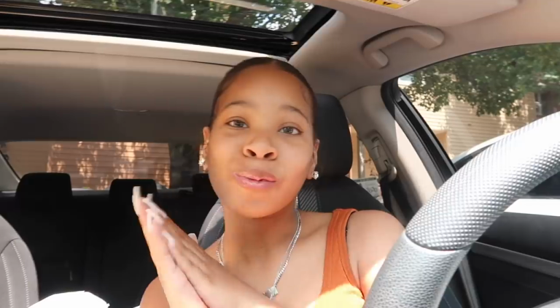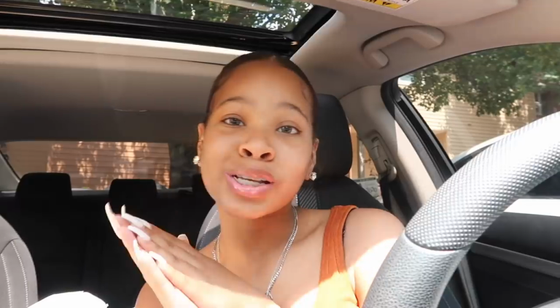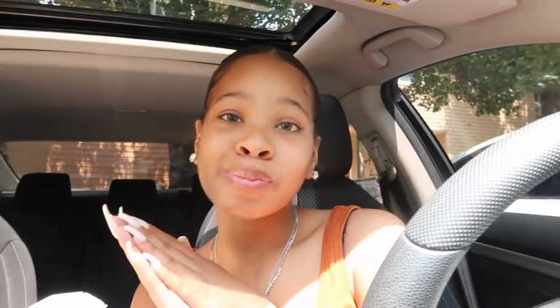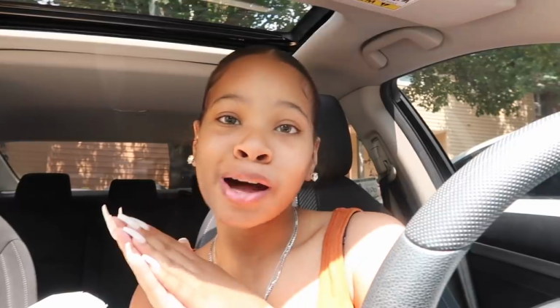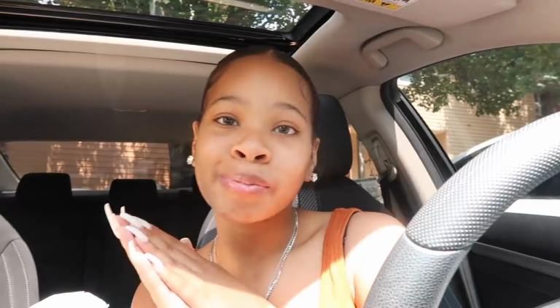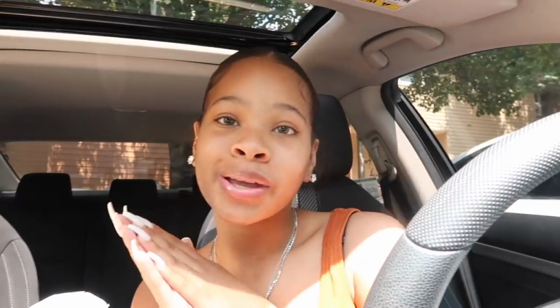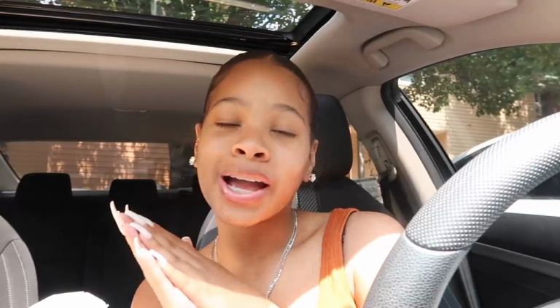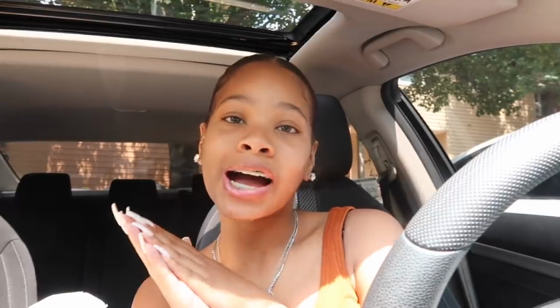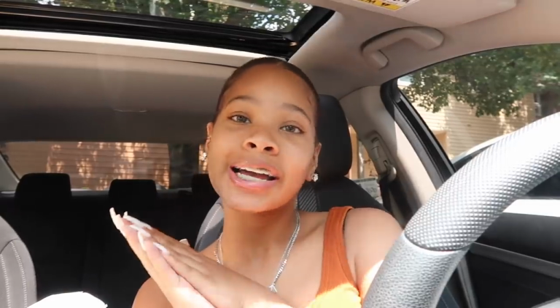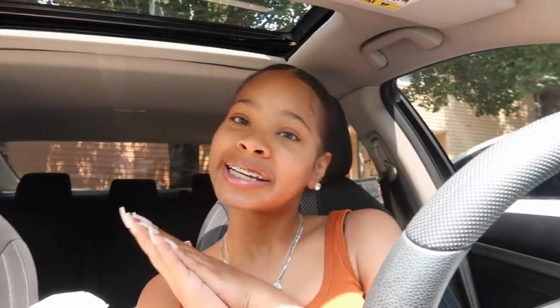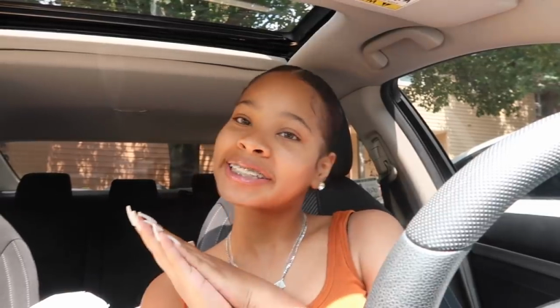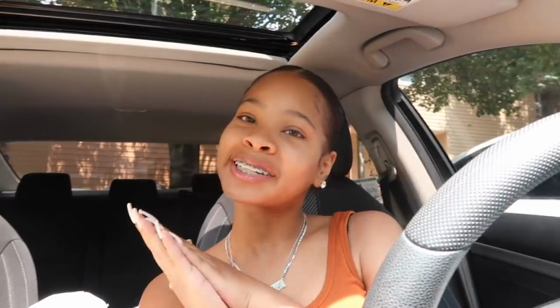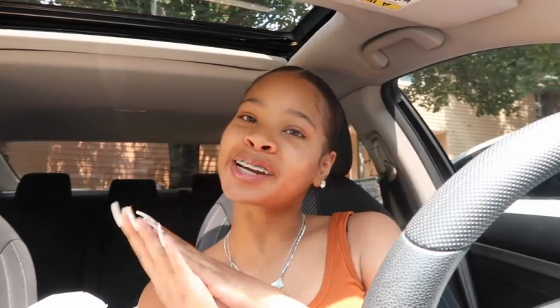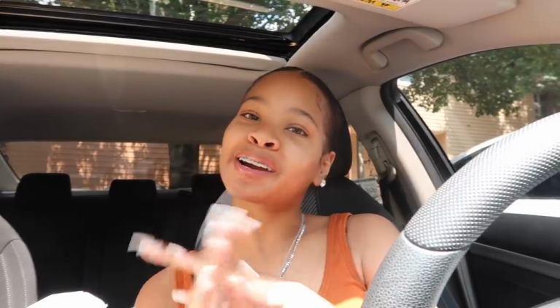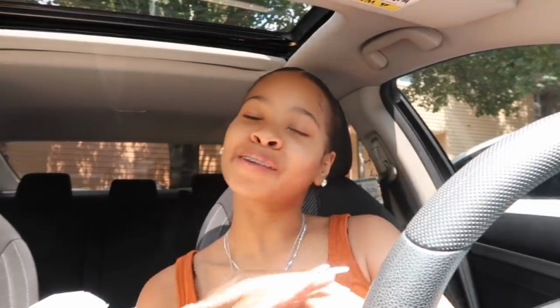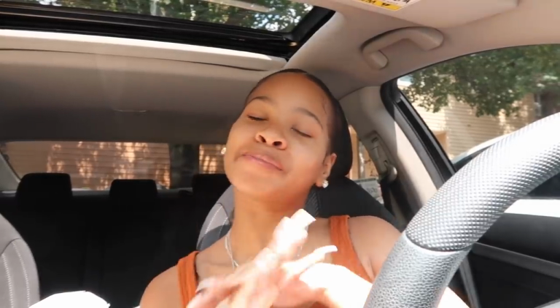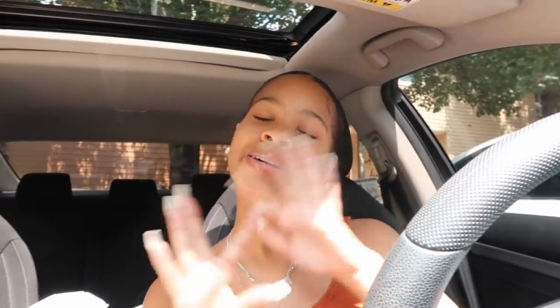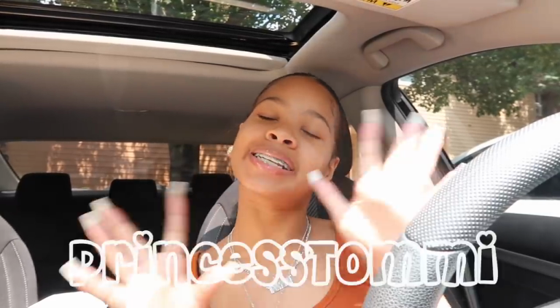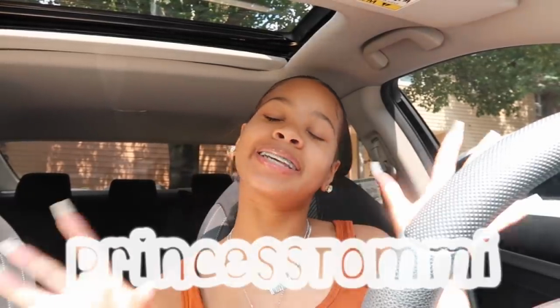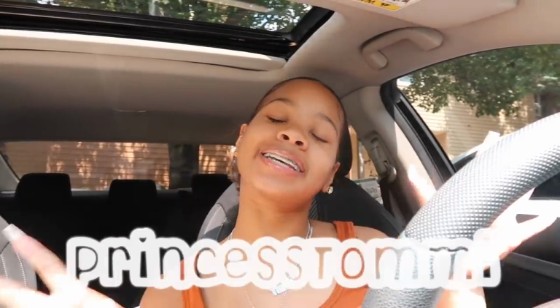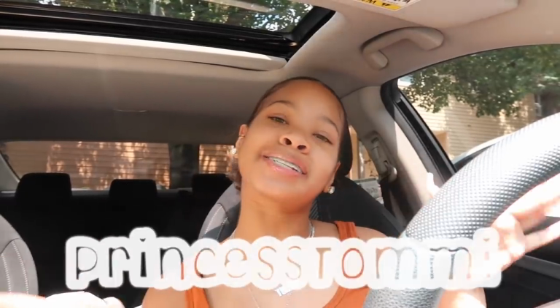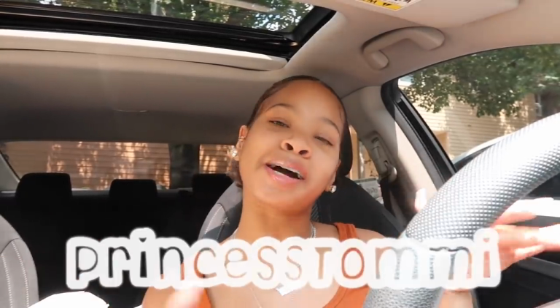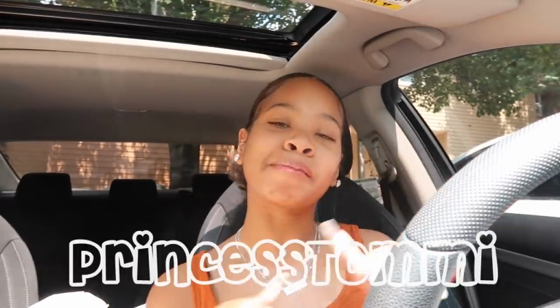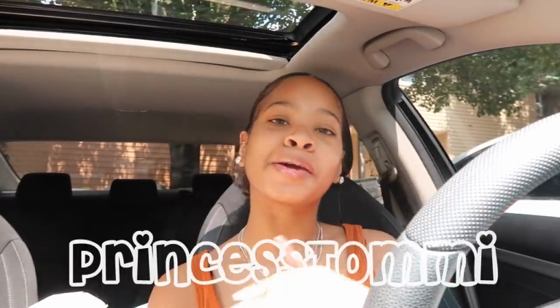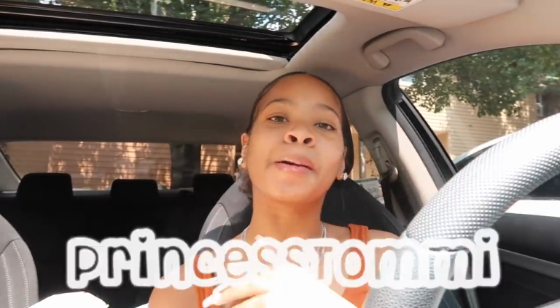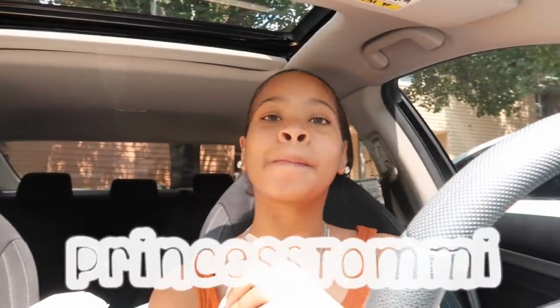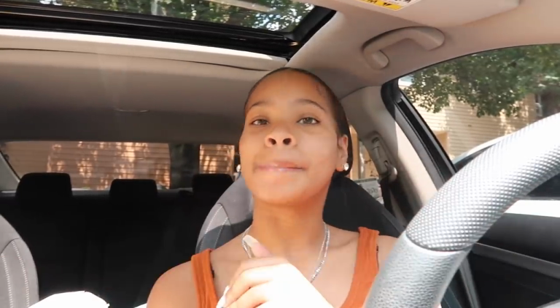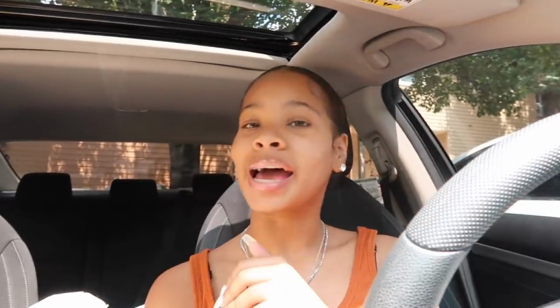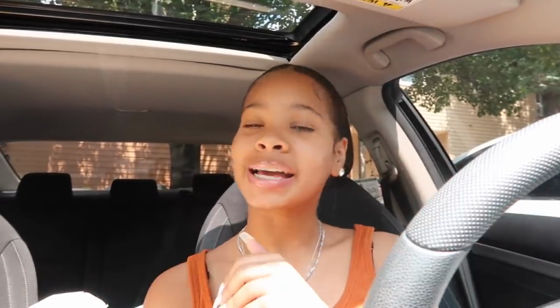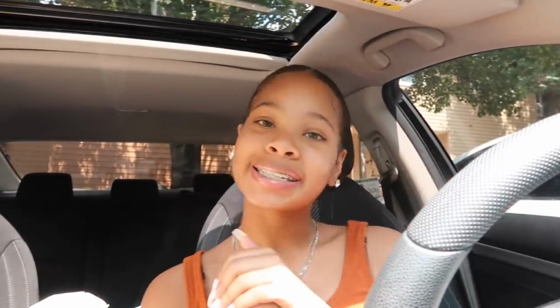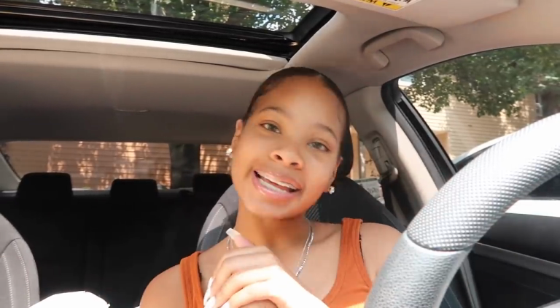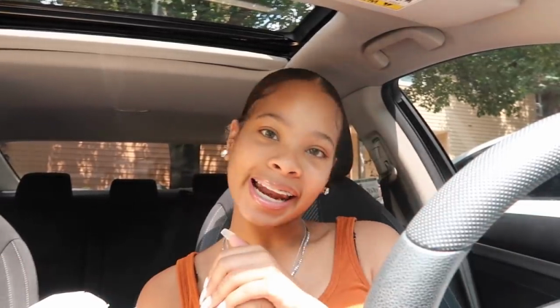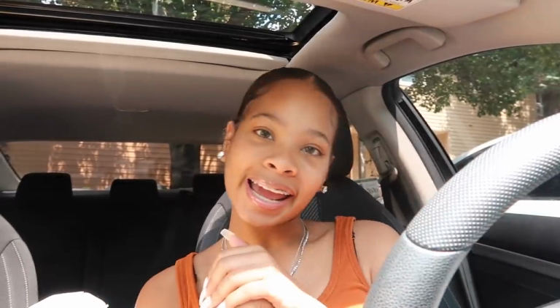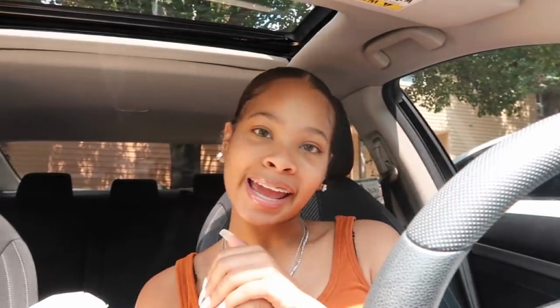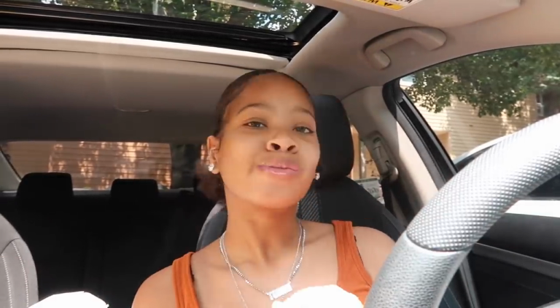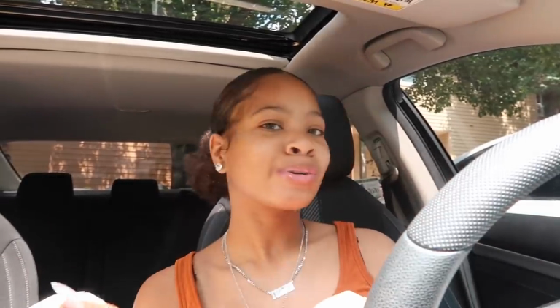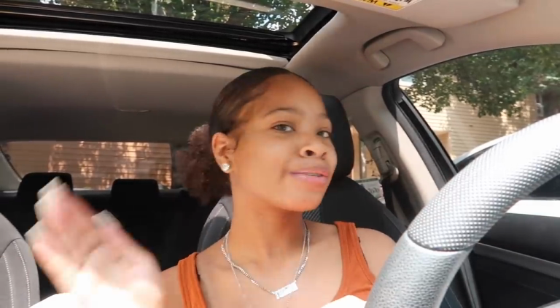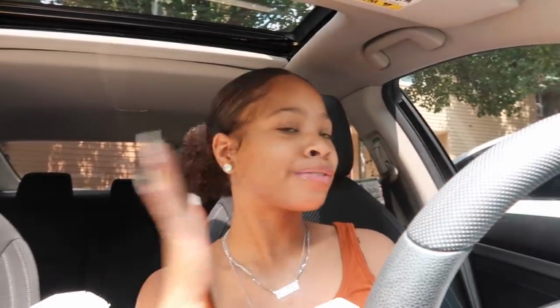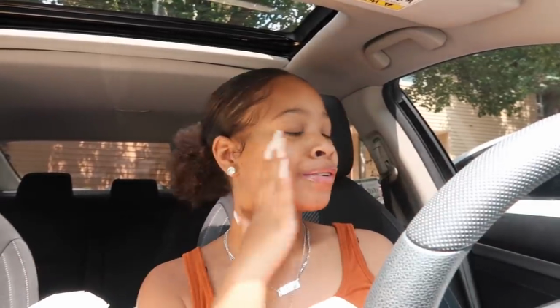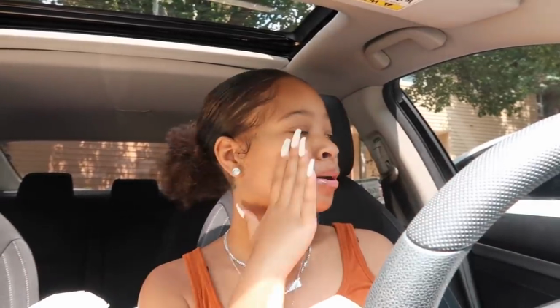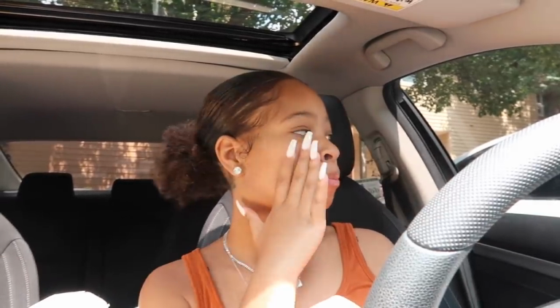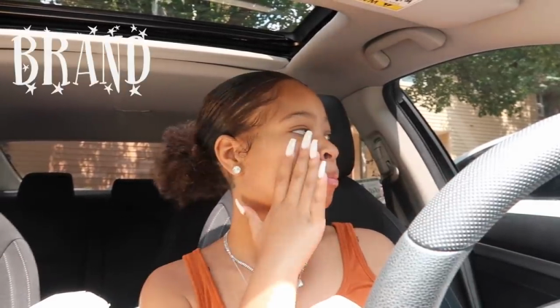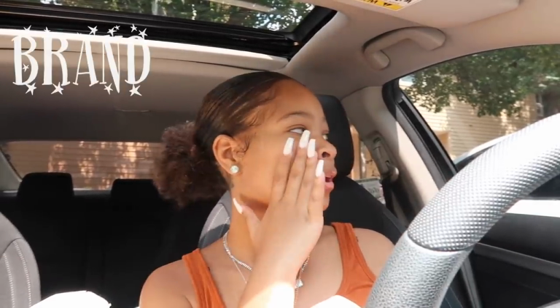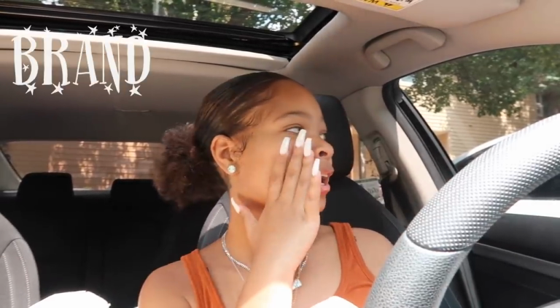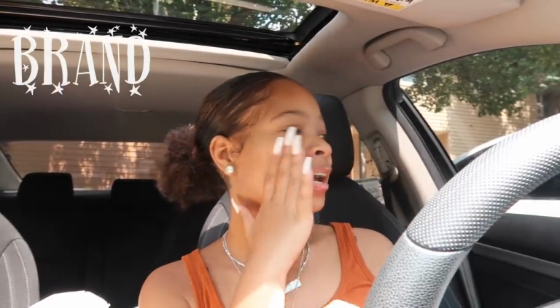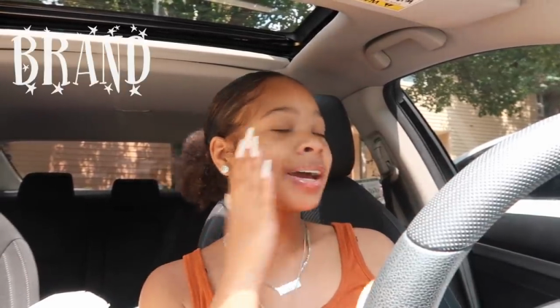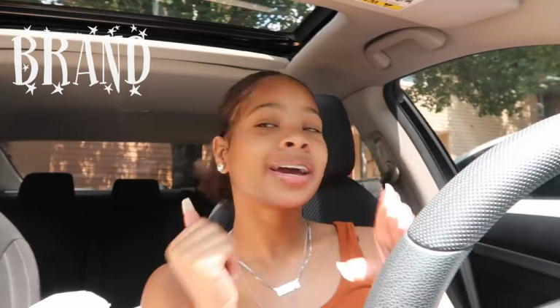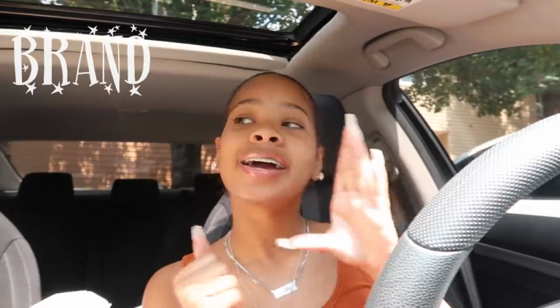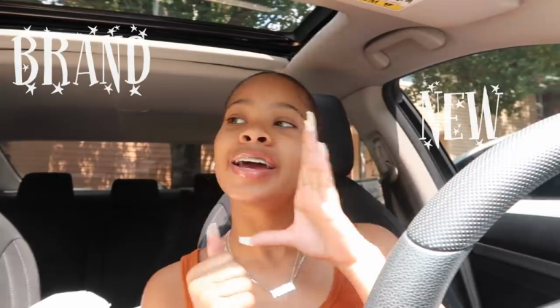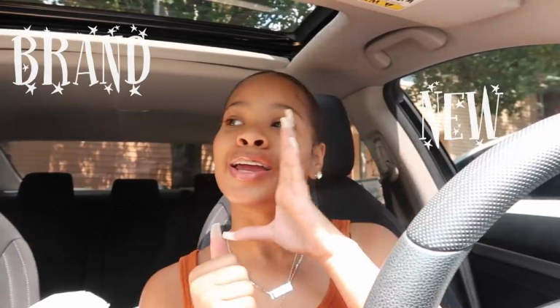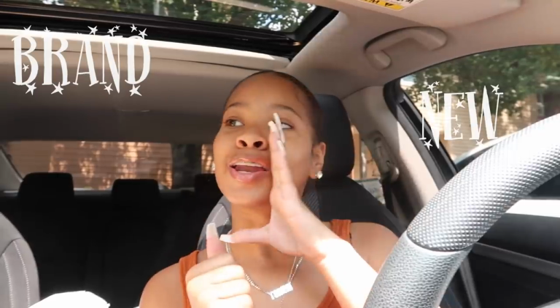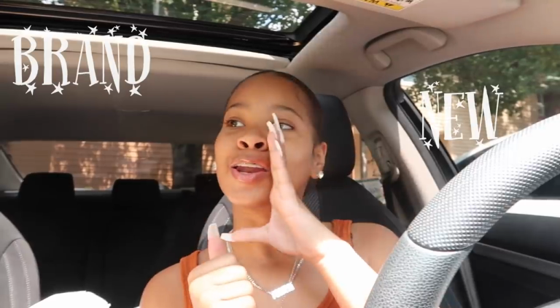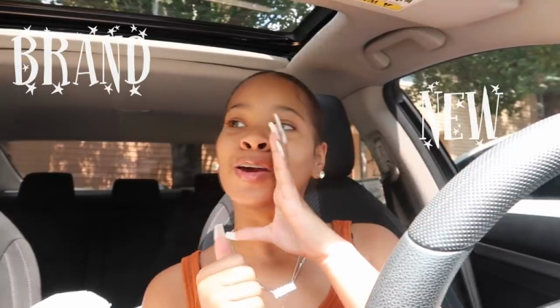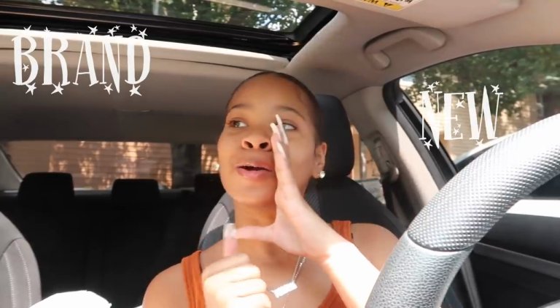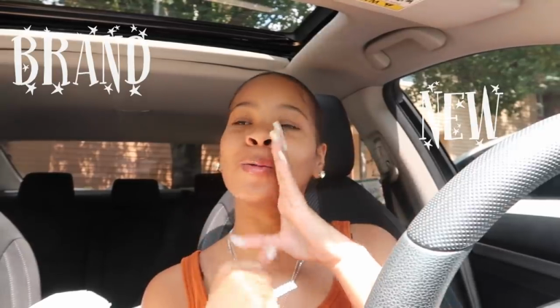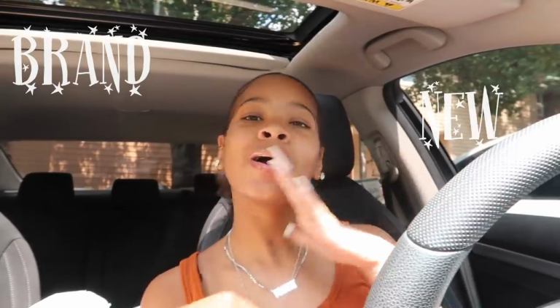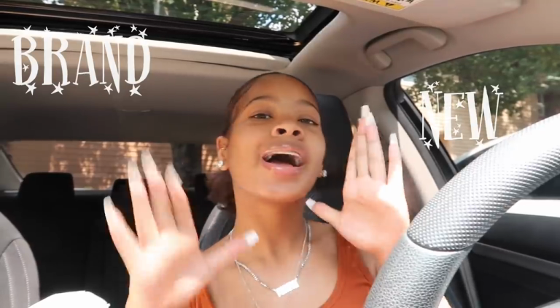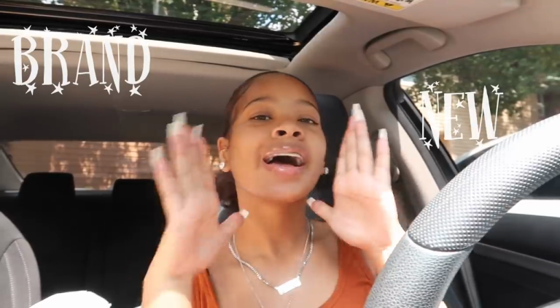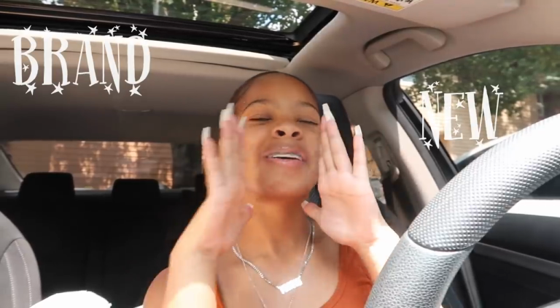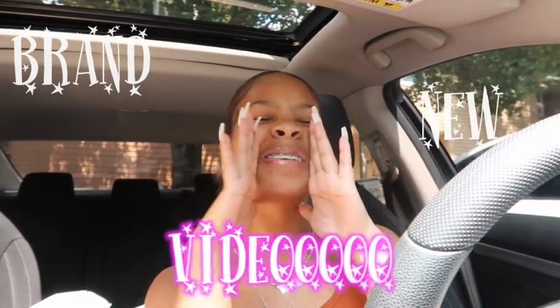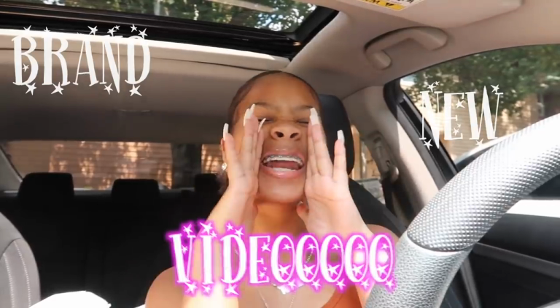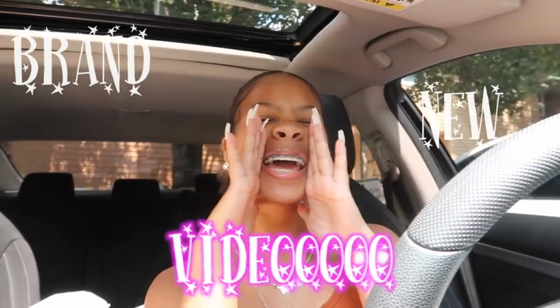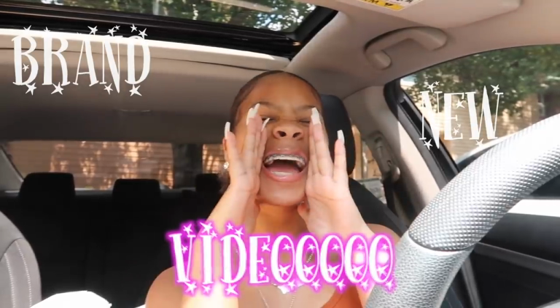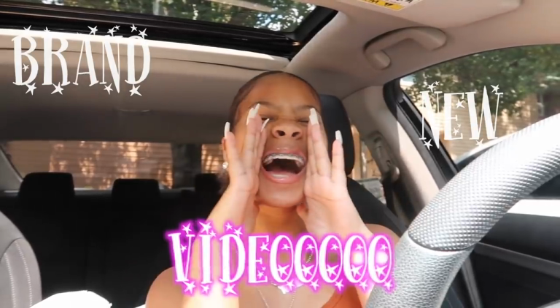What's poppin' y'all? It's your girl Princess Tommy and I'm back today with a brand new video!